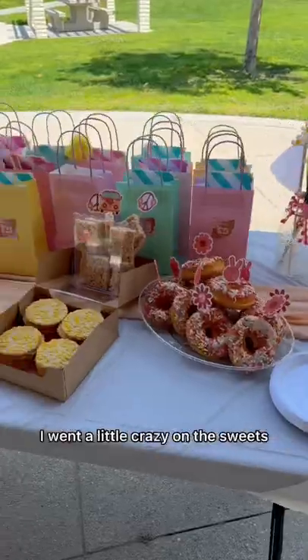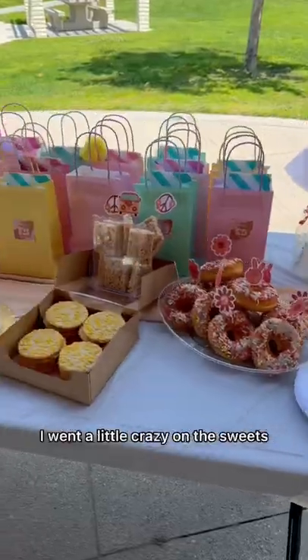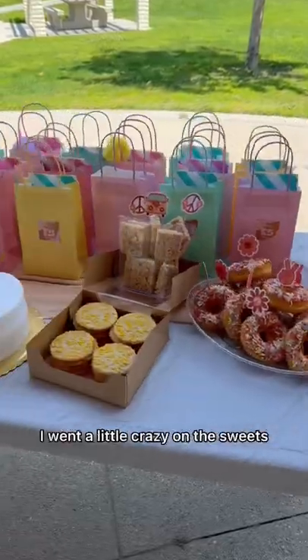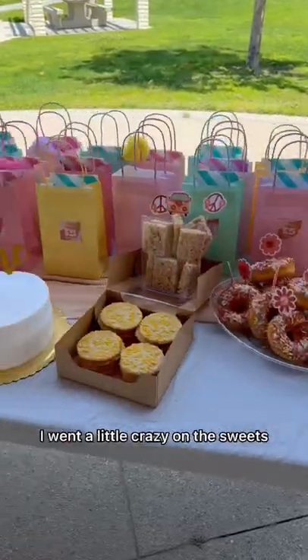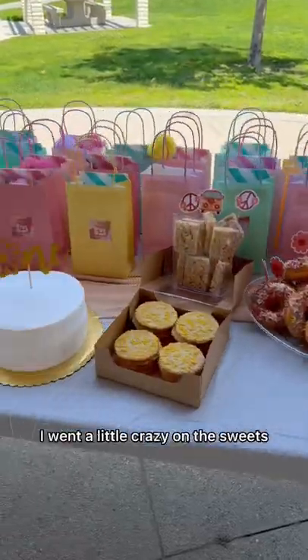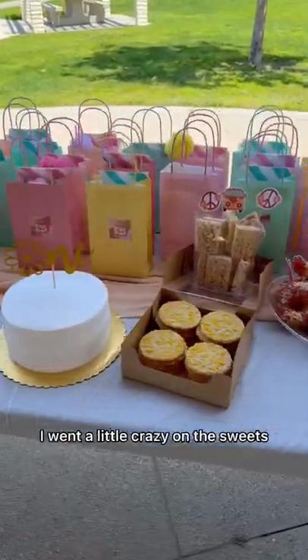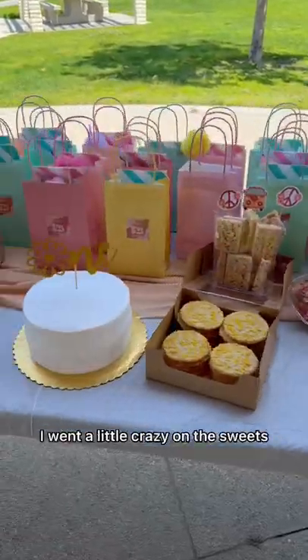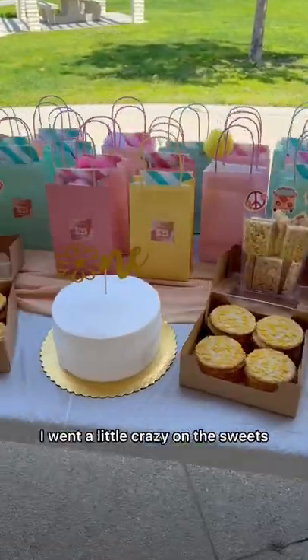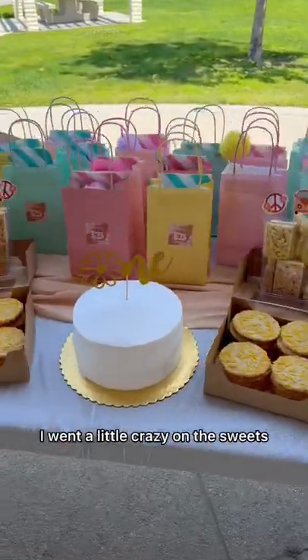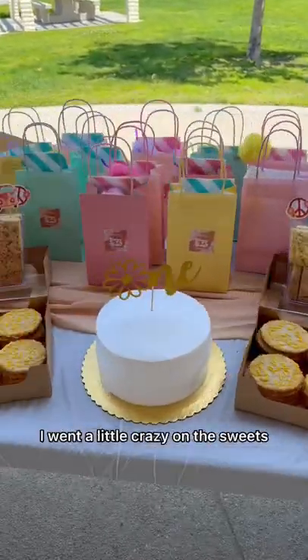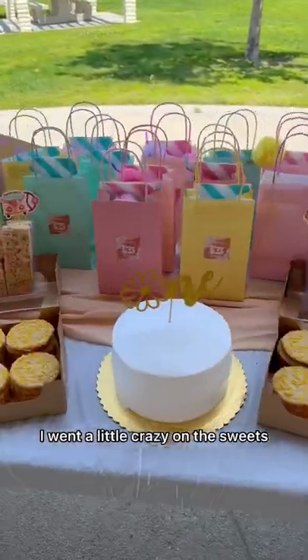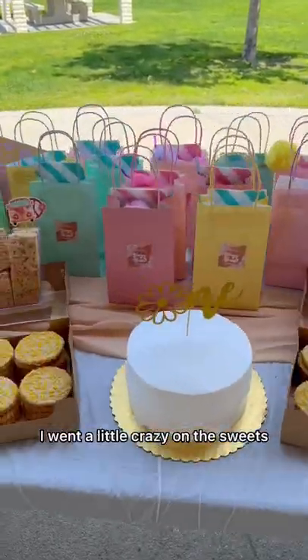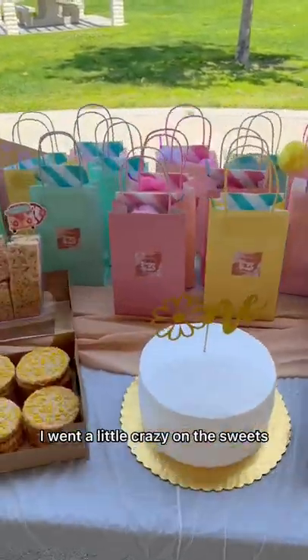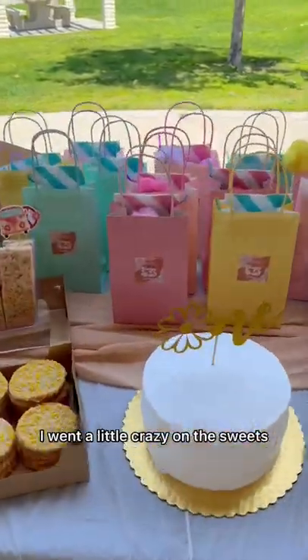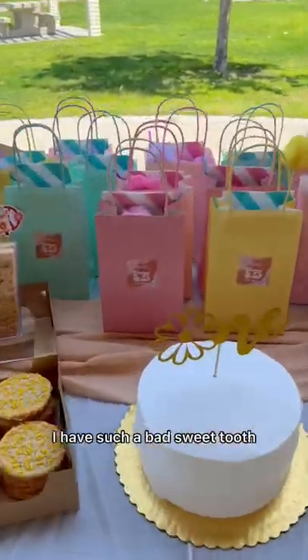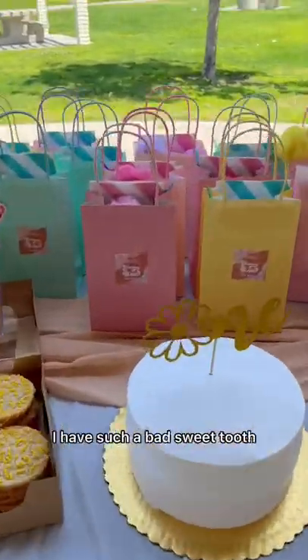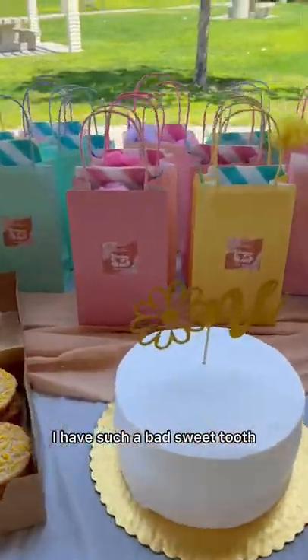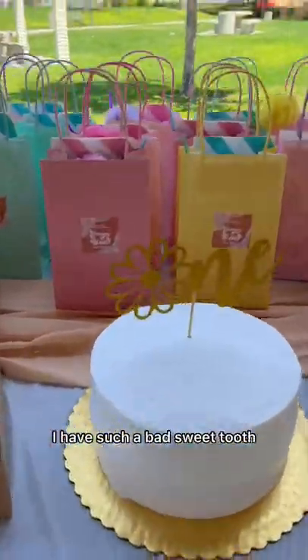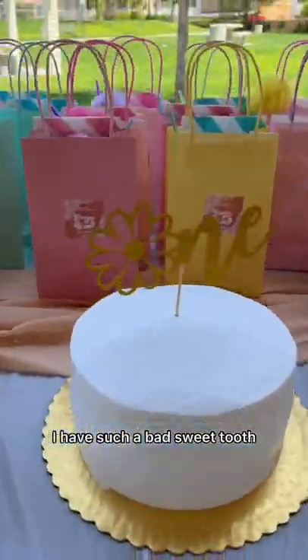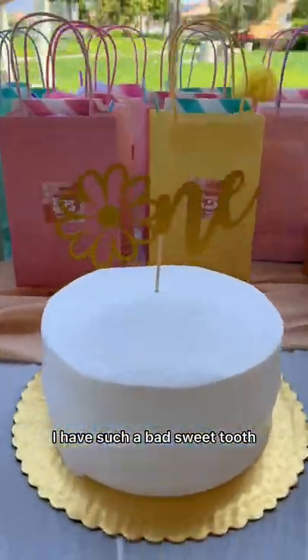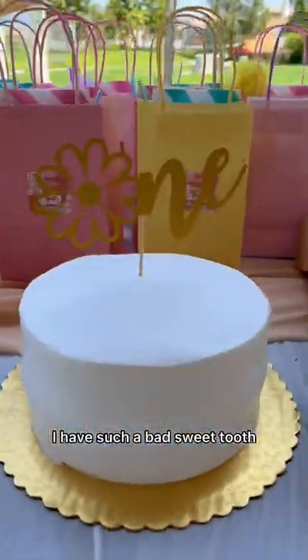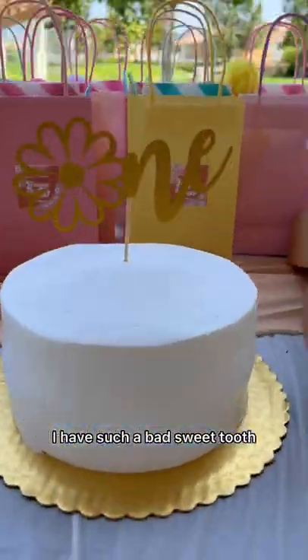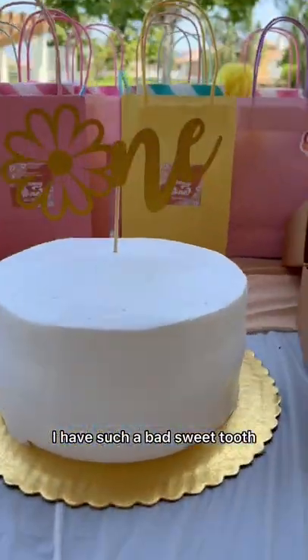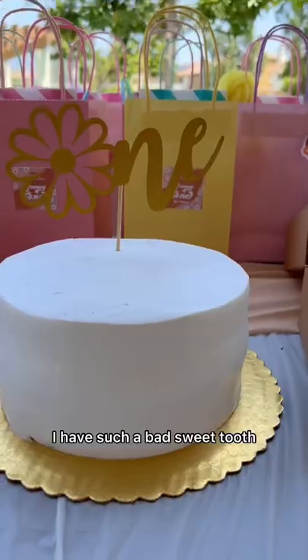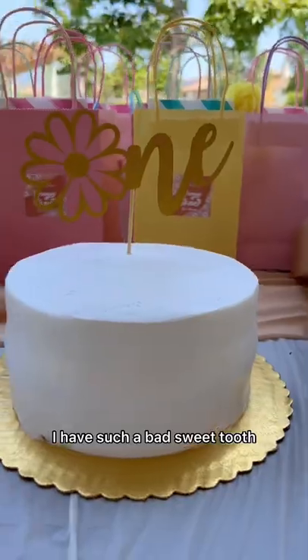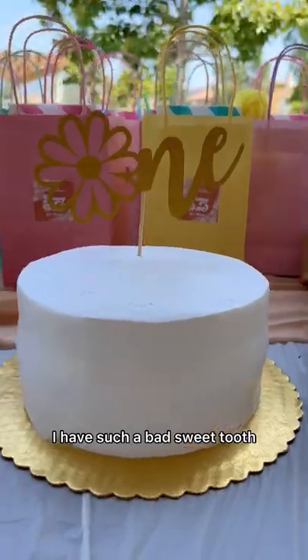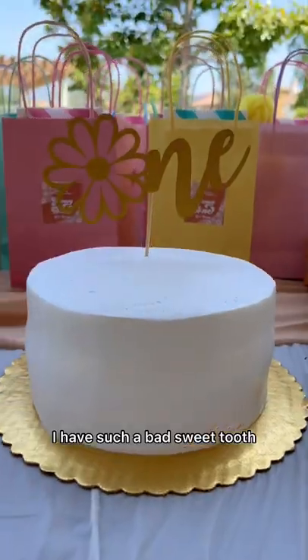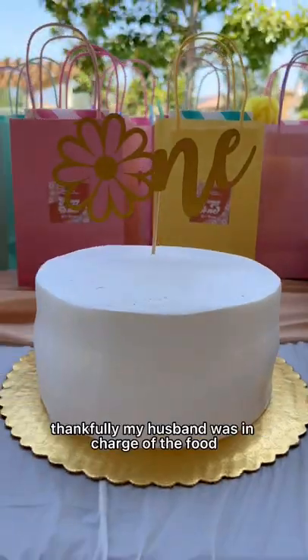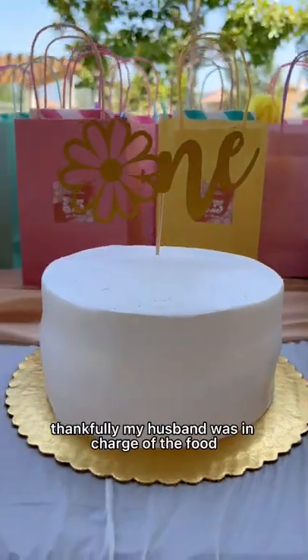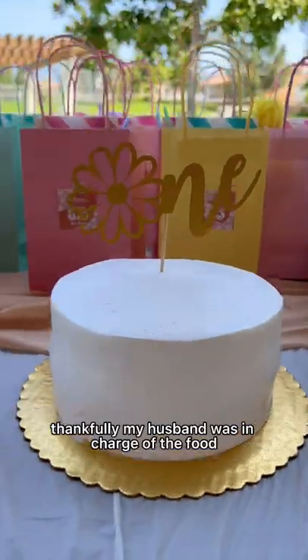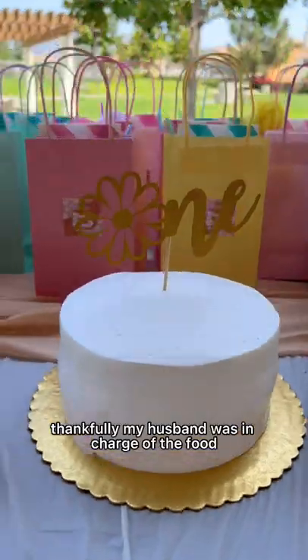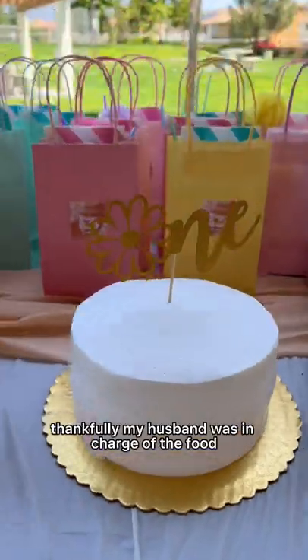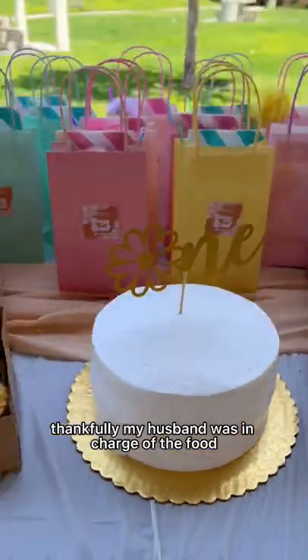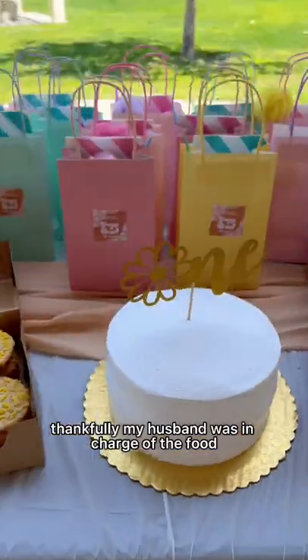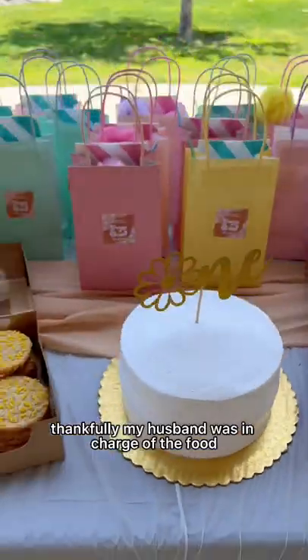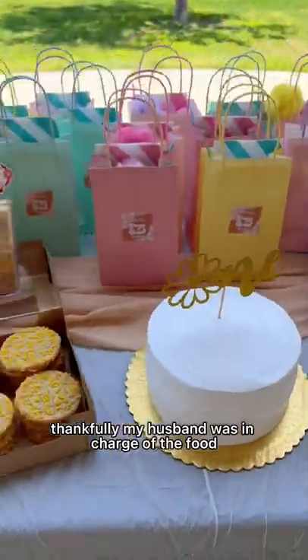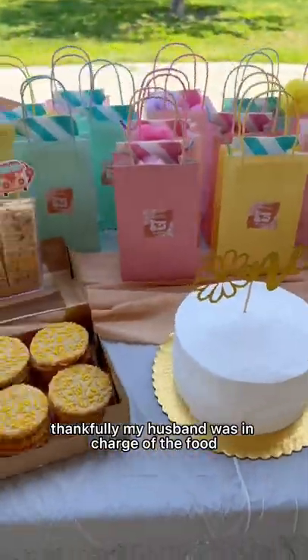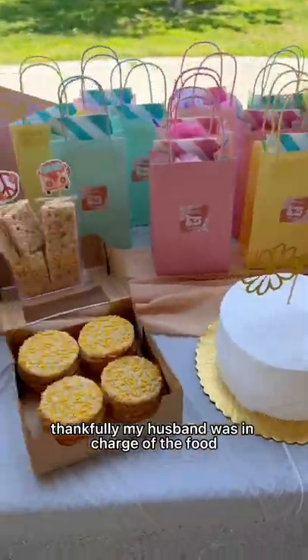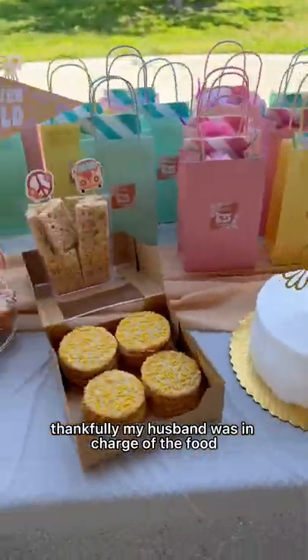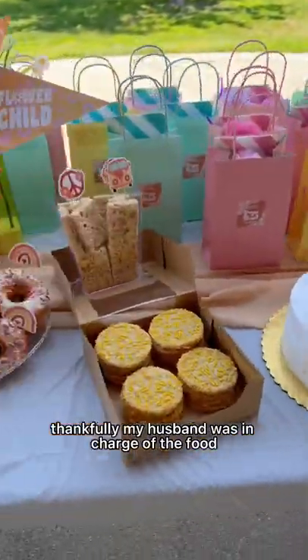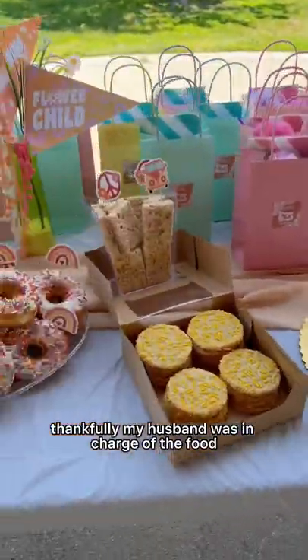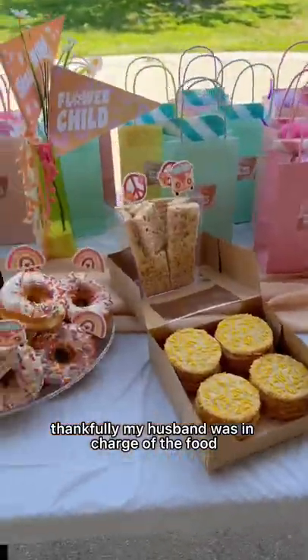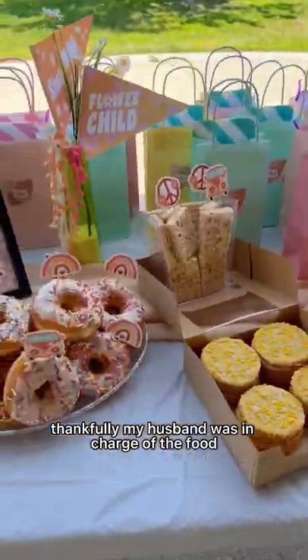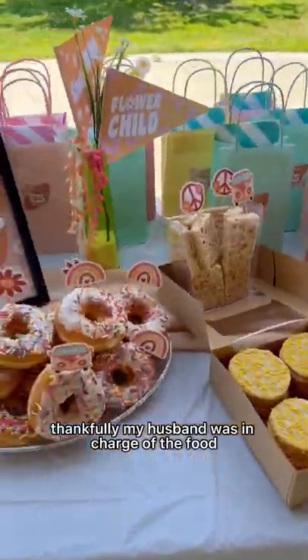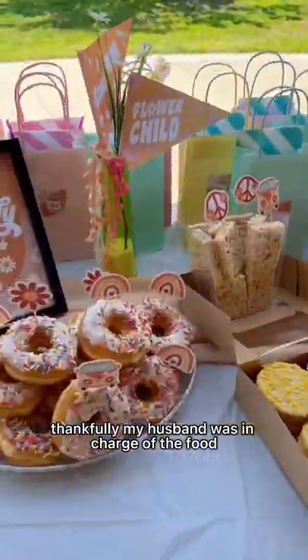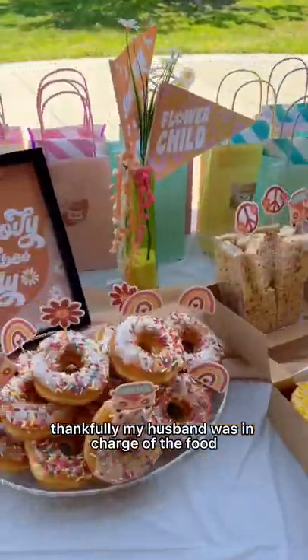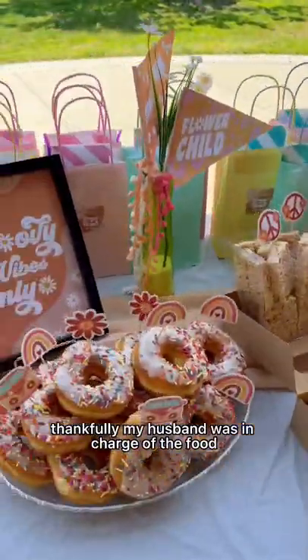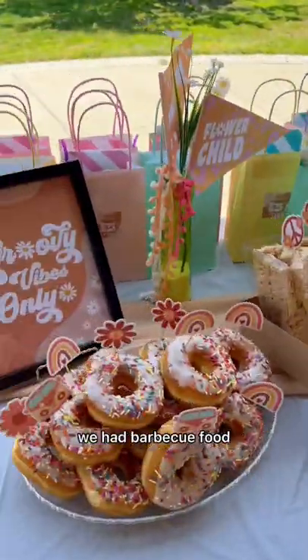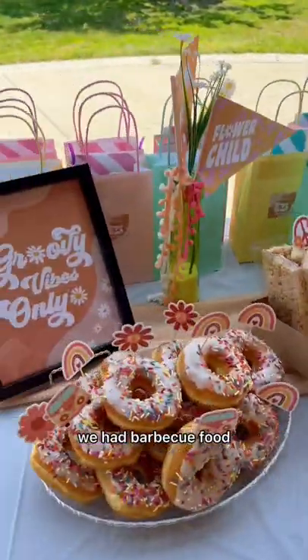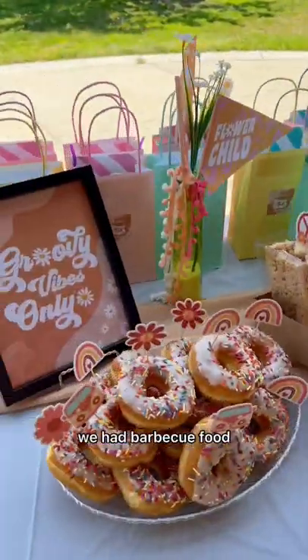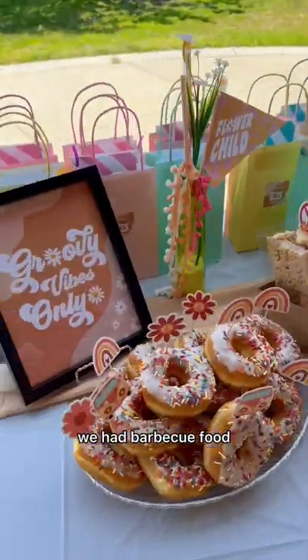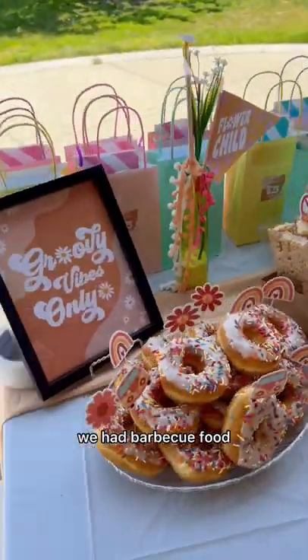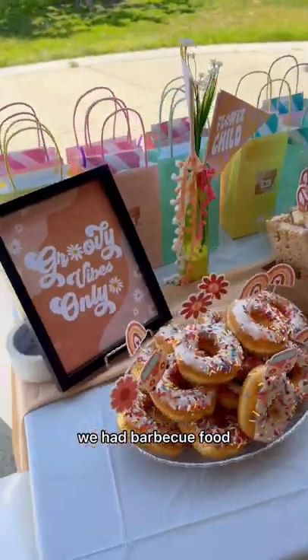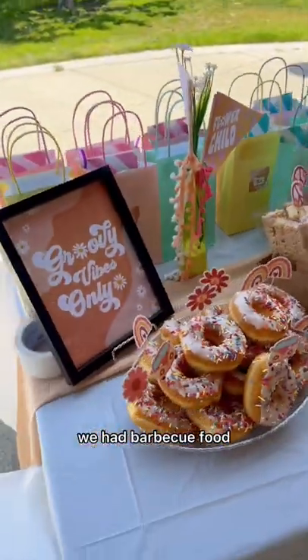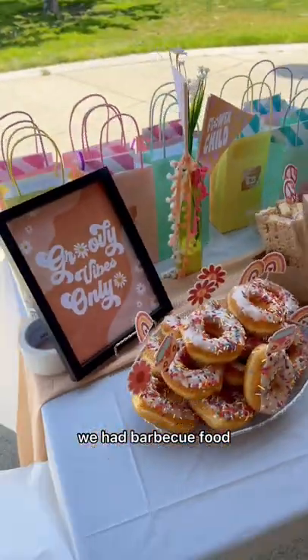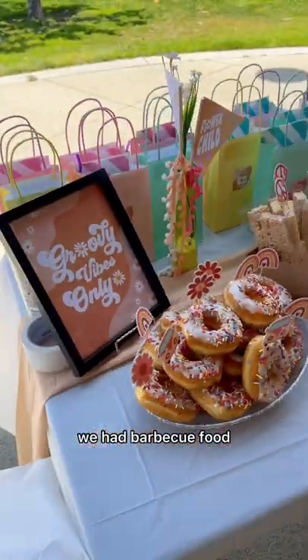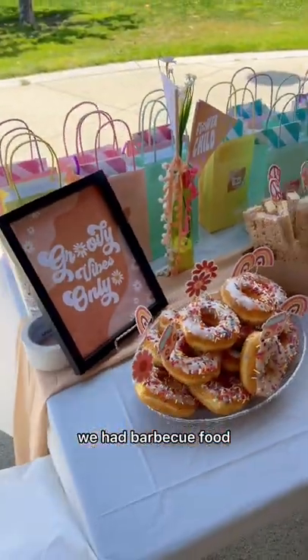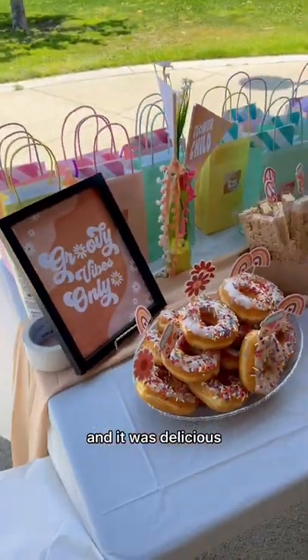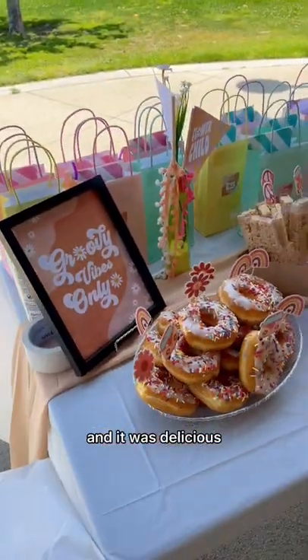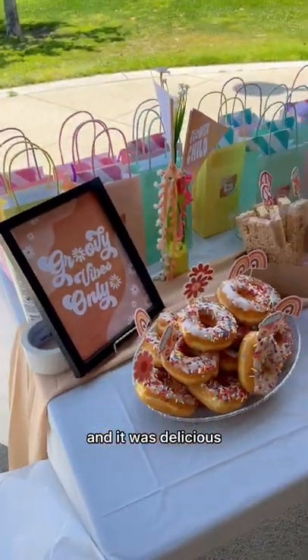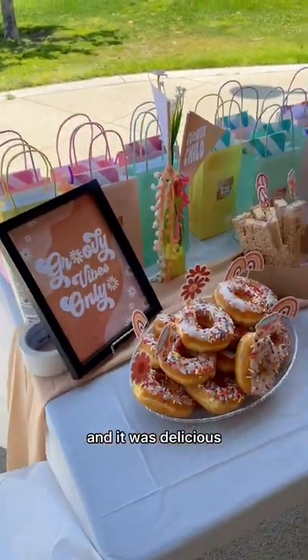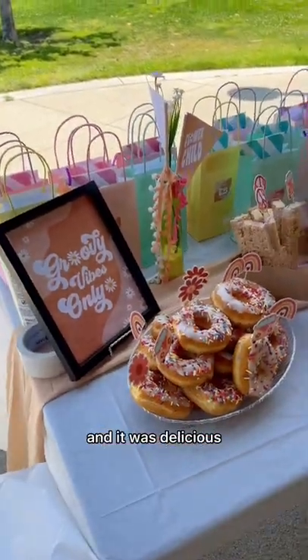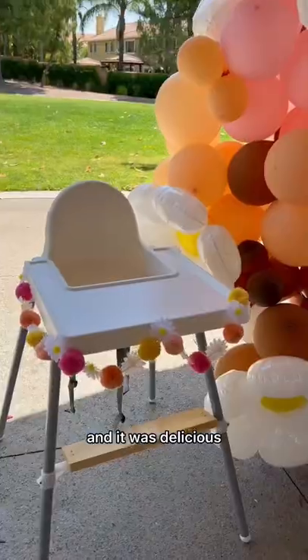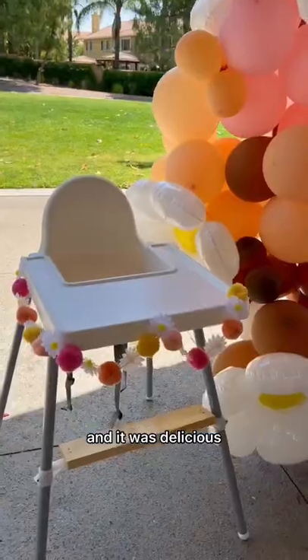I went a little crazy on the sweets — I have such a bad sweet tooth. Thankfully, my husband was in charge of the food. We had barbecue food and it was delicious.